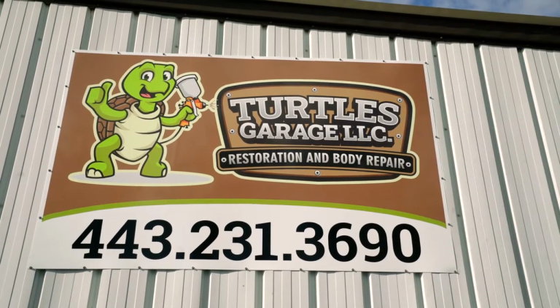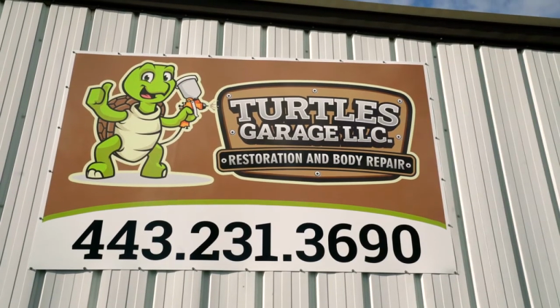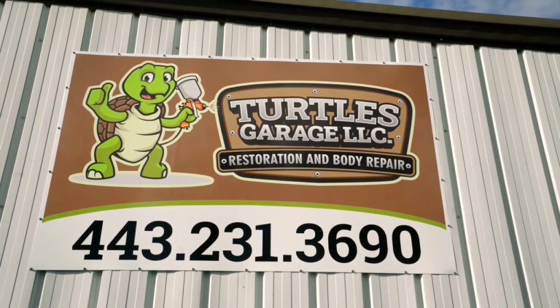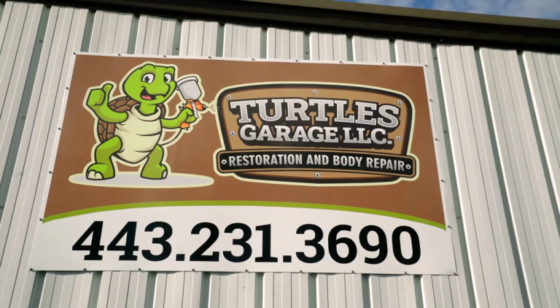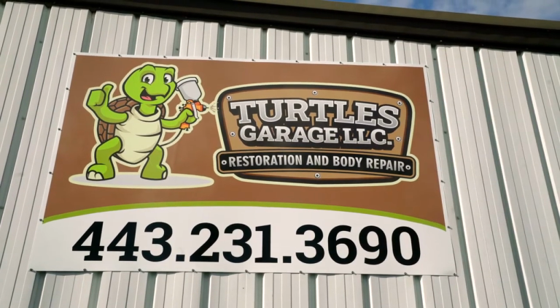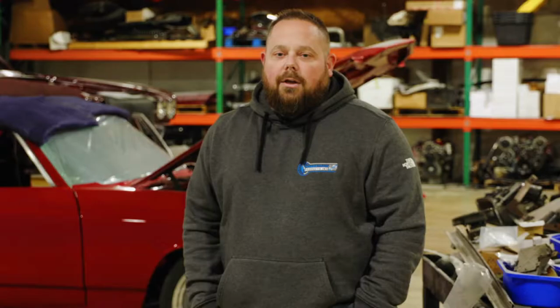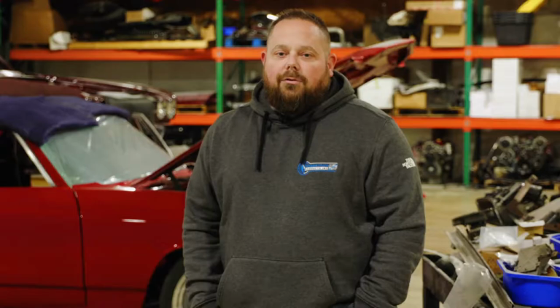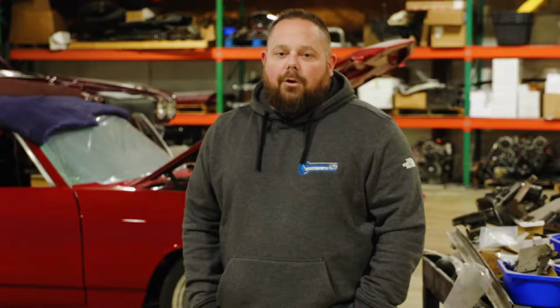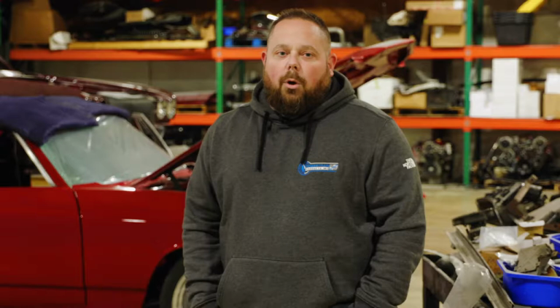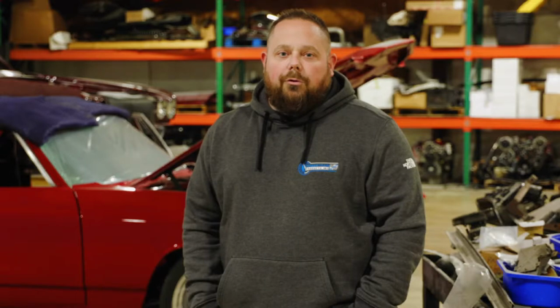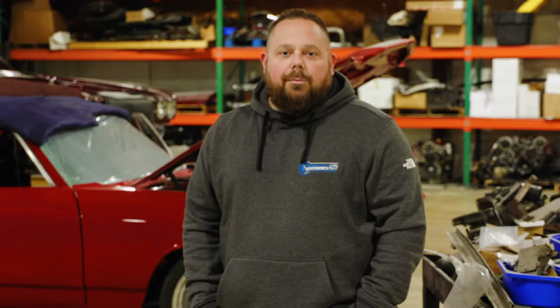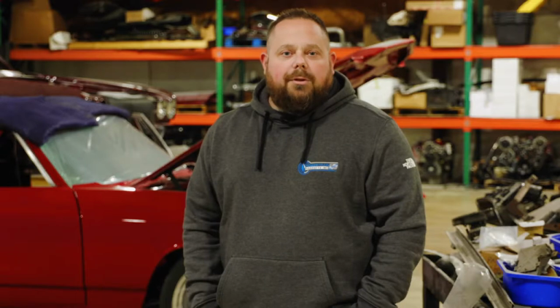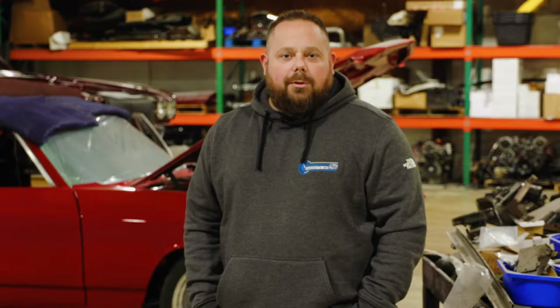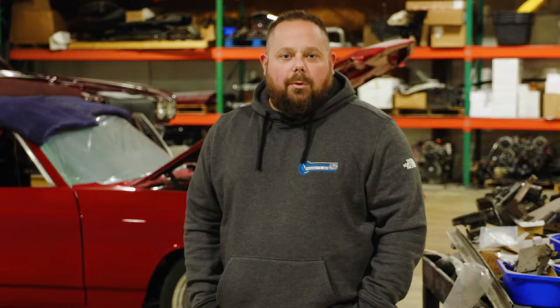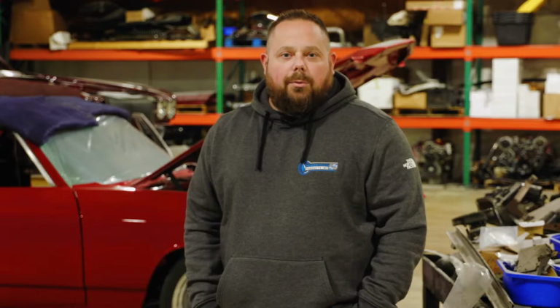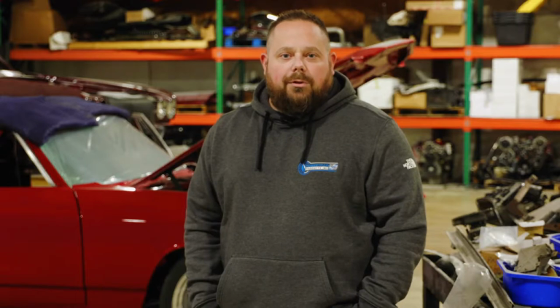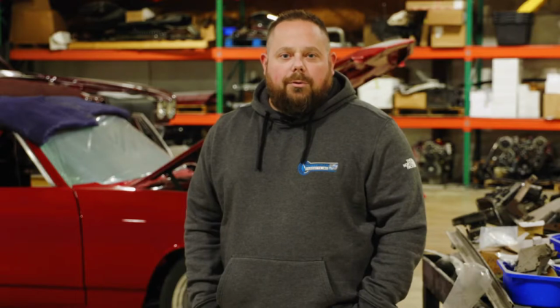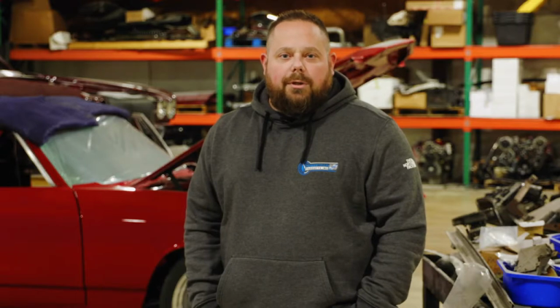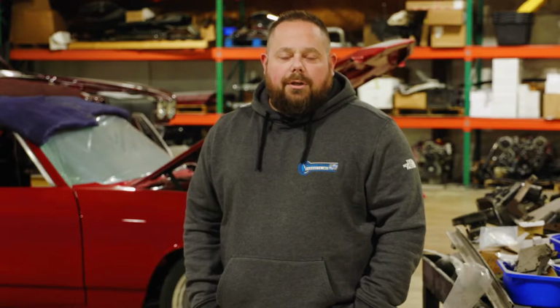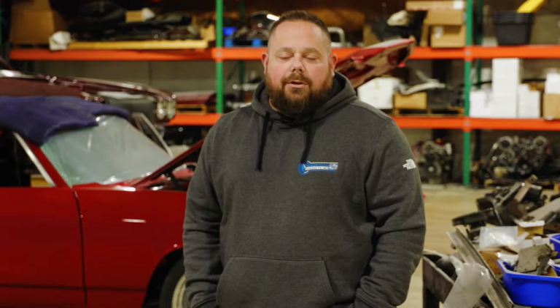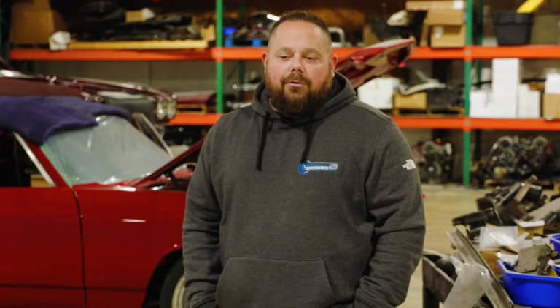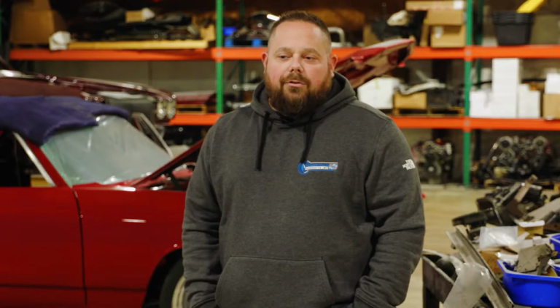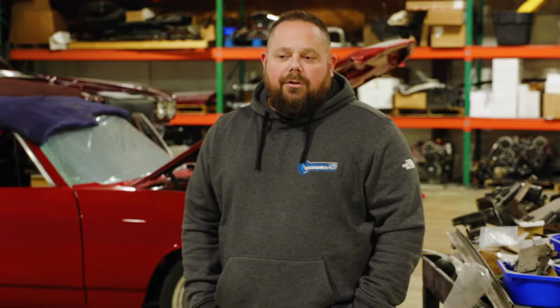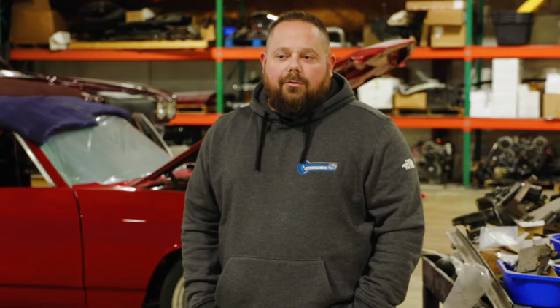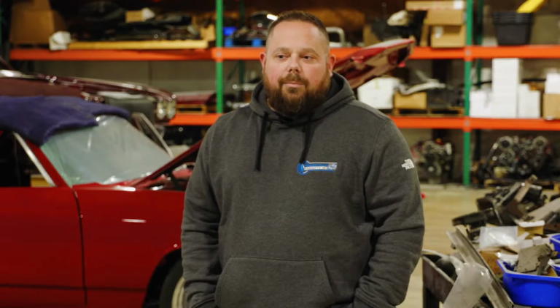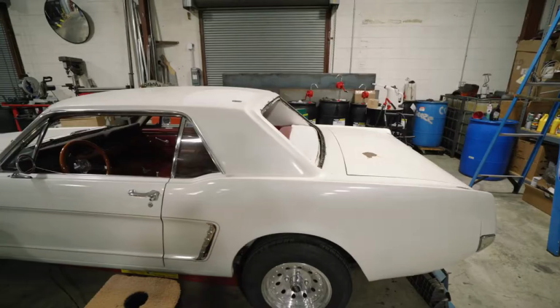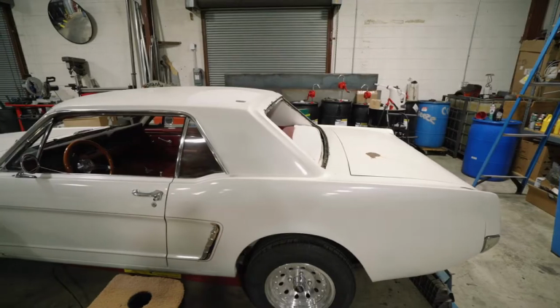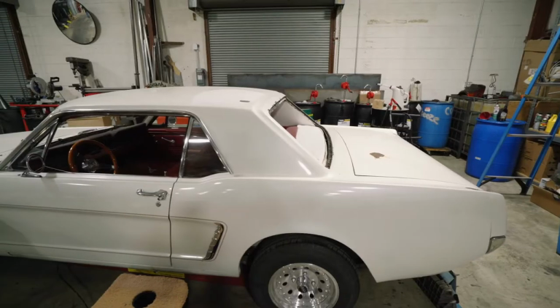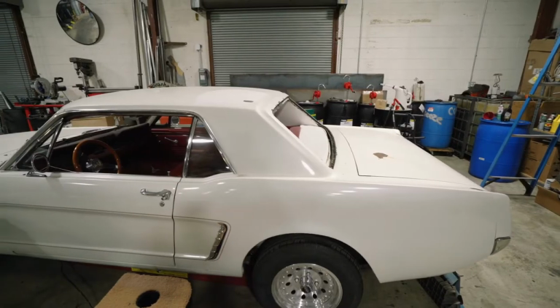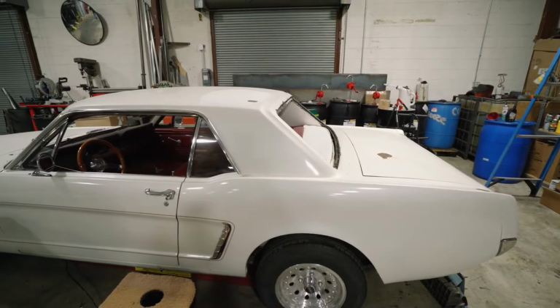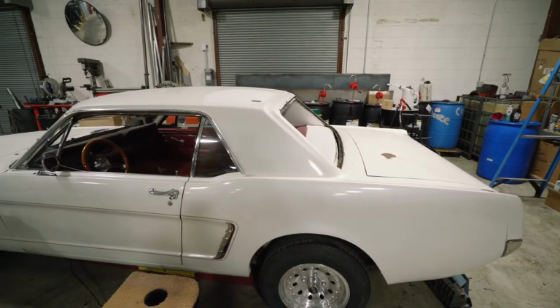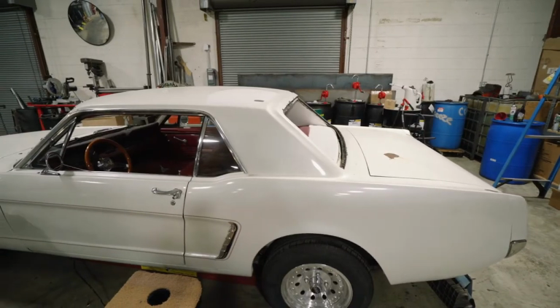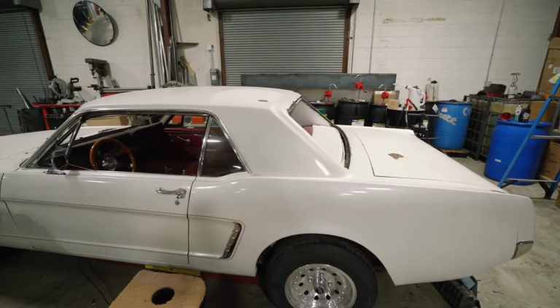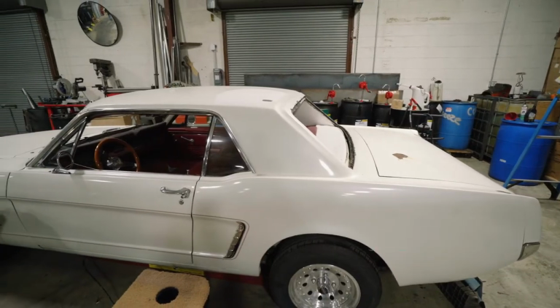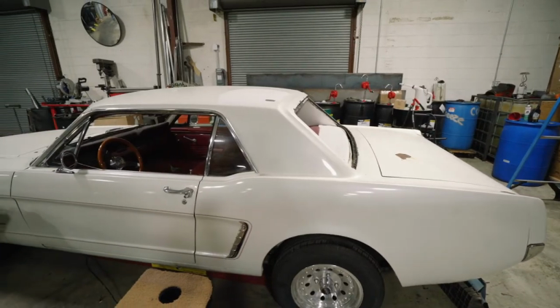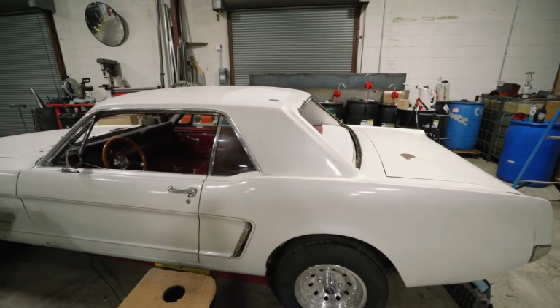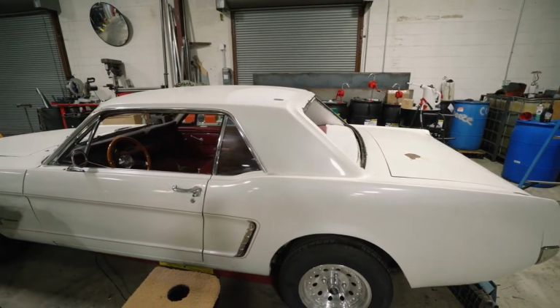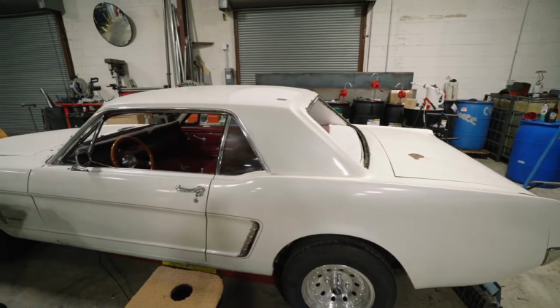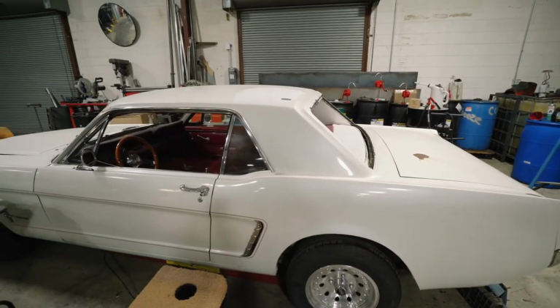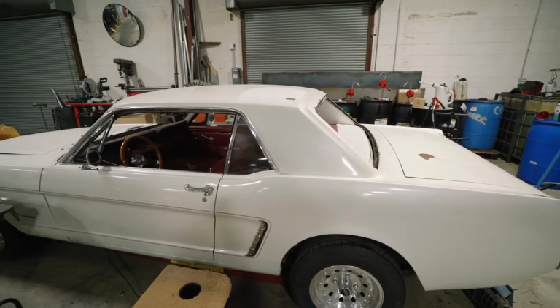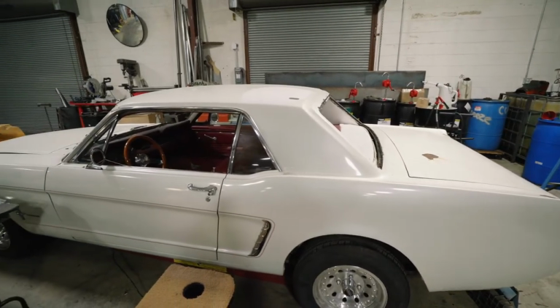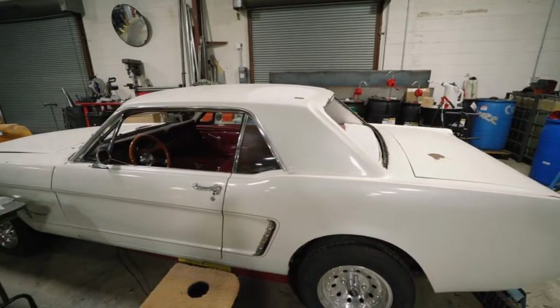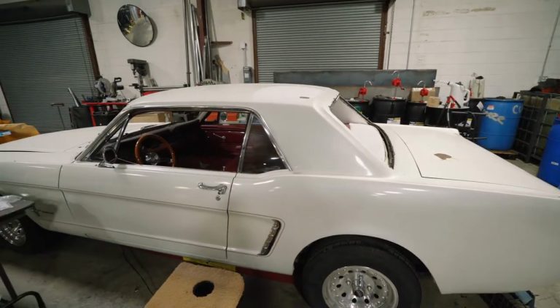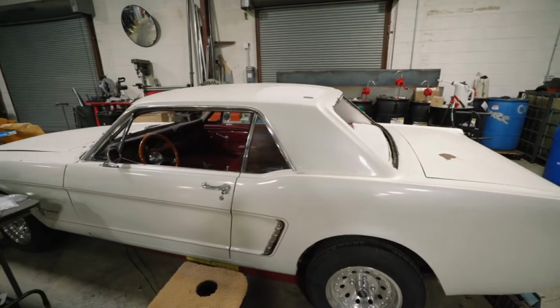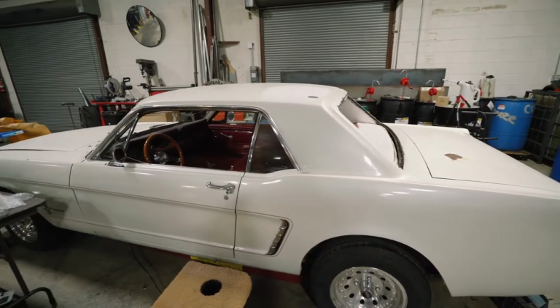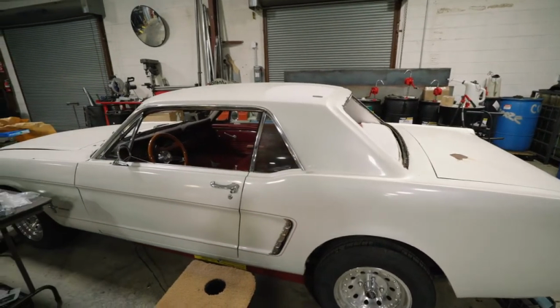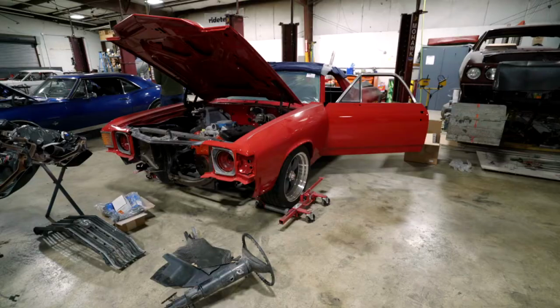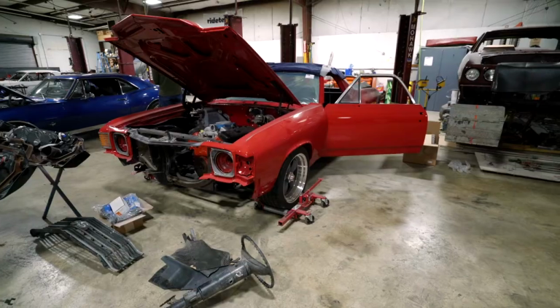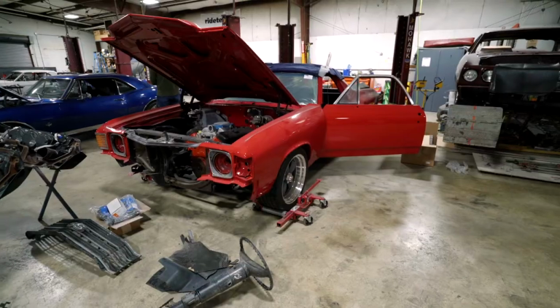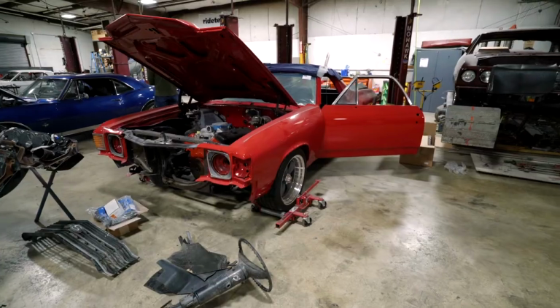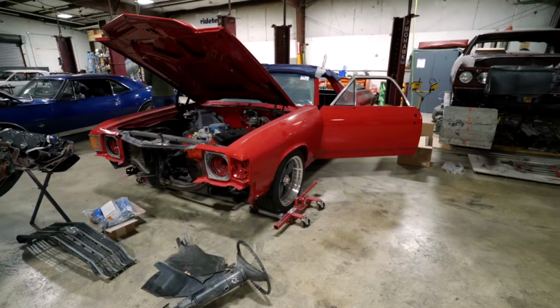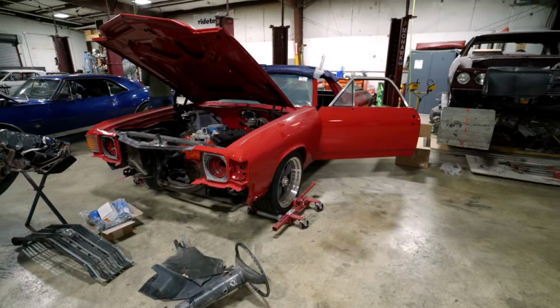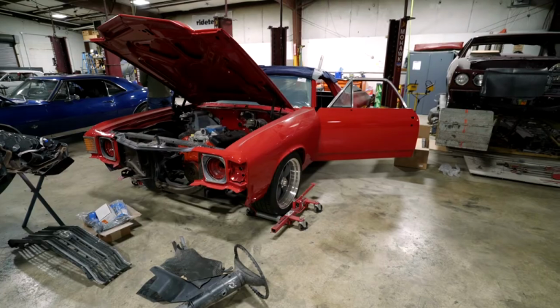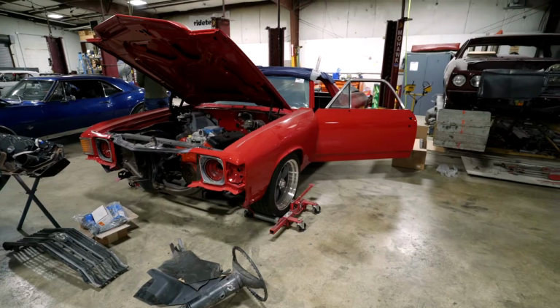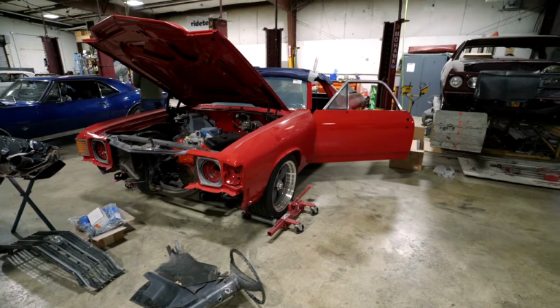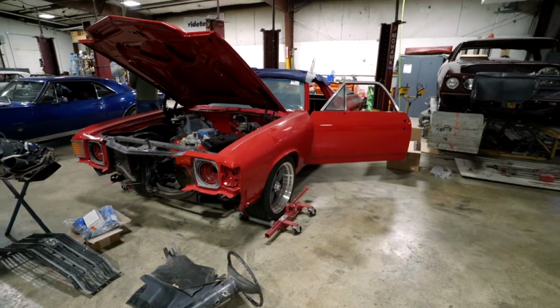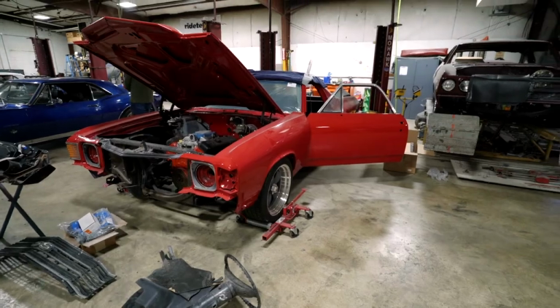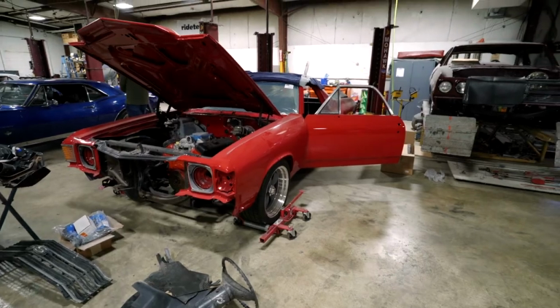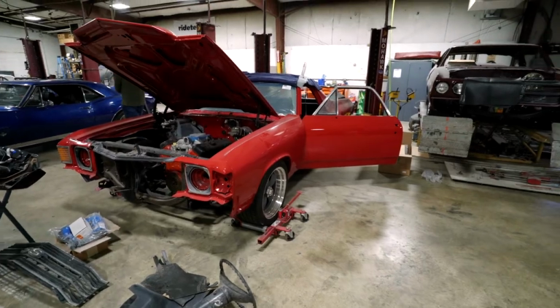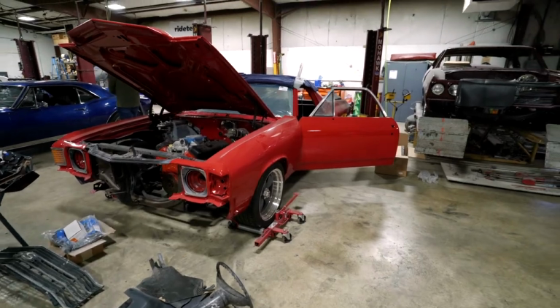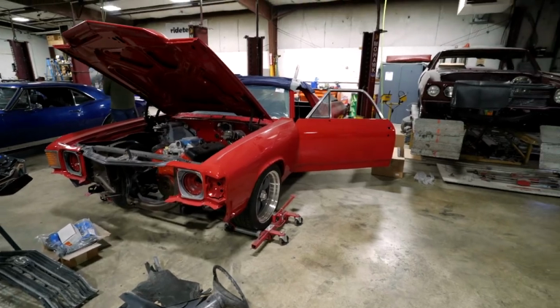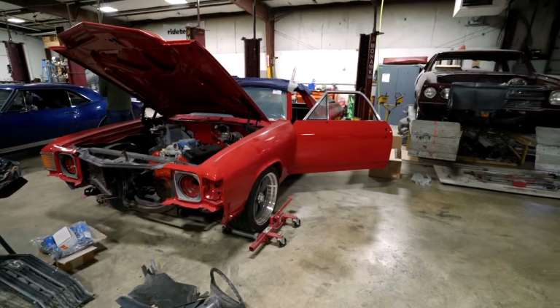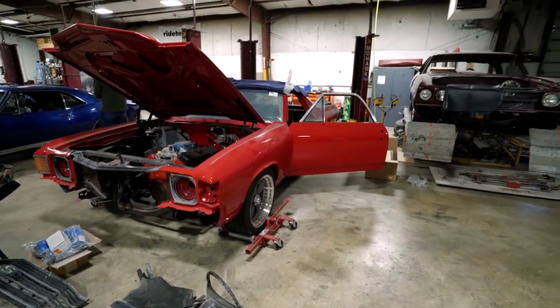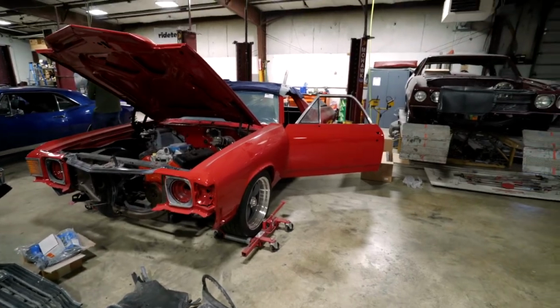So tell us about it, what do you guys do? Ultimately what we do here is body and collision repair, paint refinishing, with a bit of an affinity to older cars.